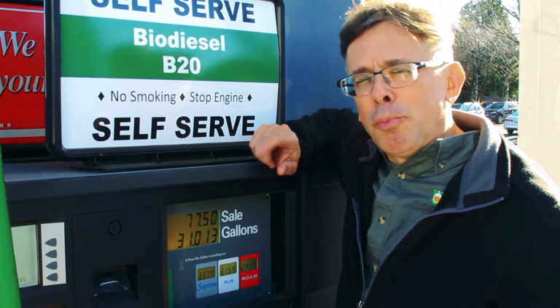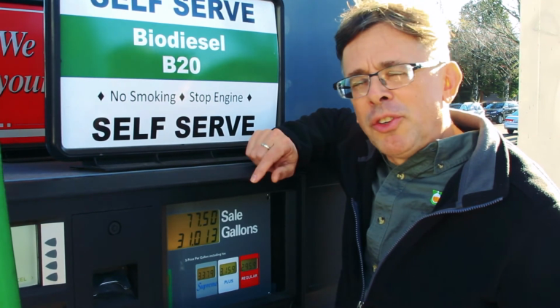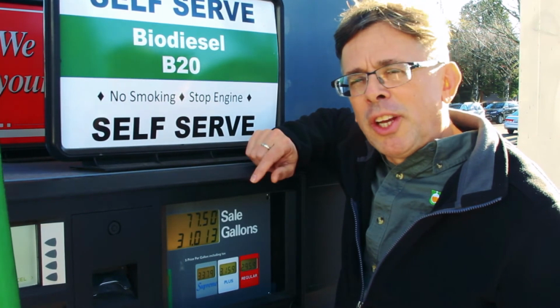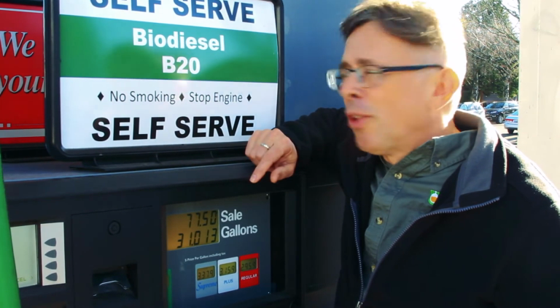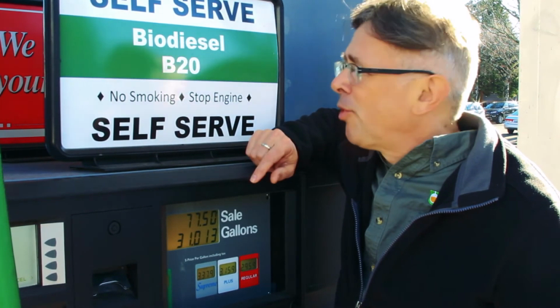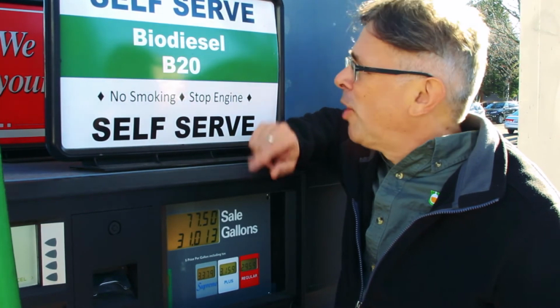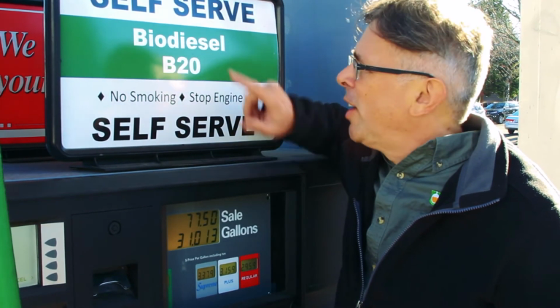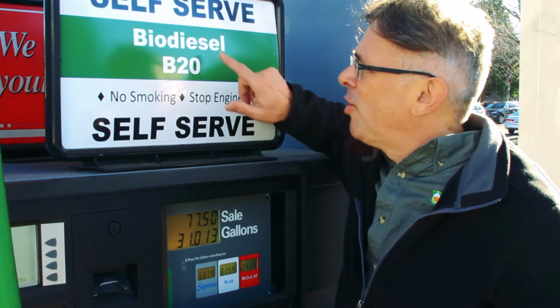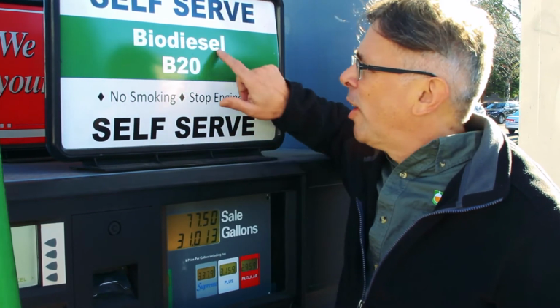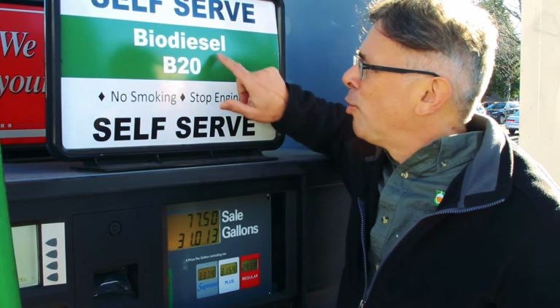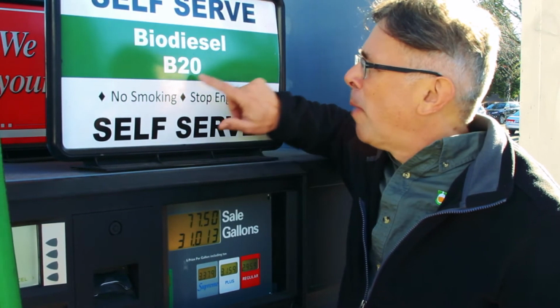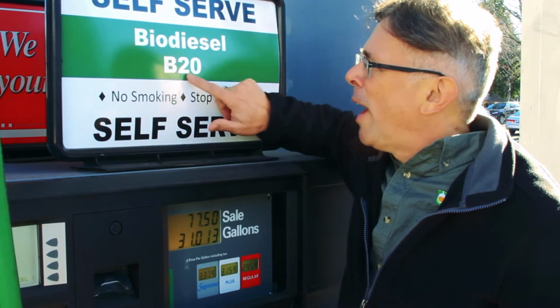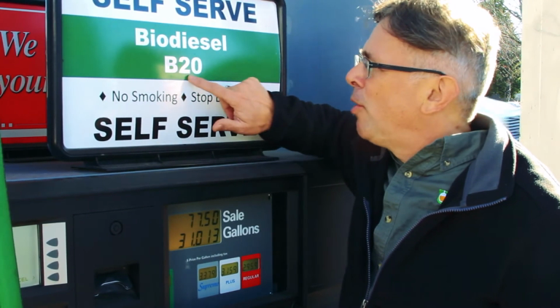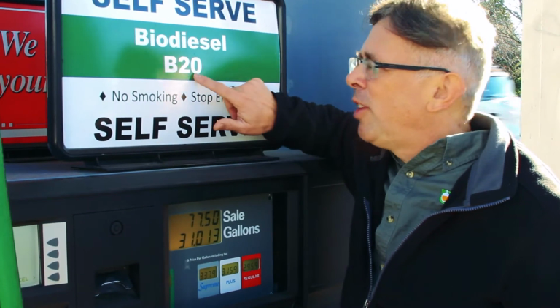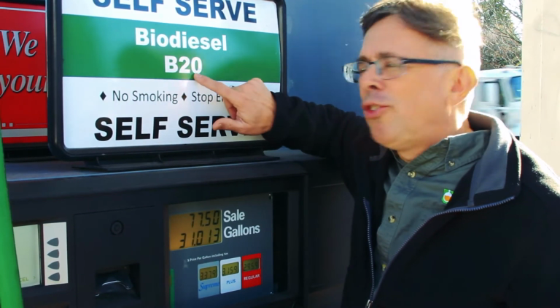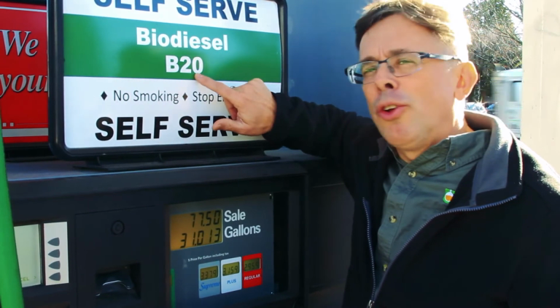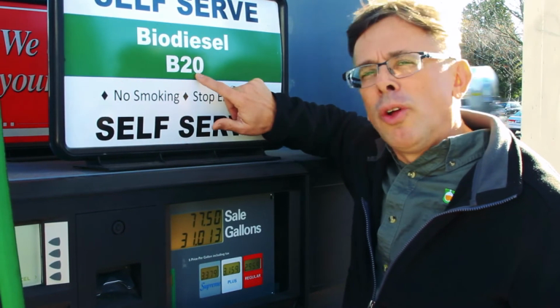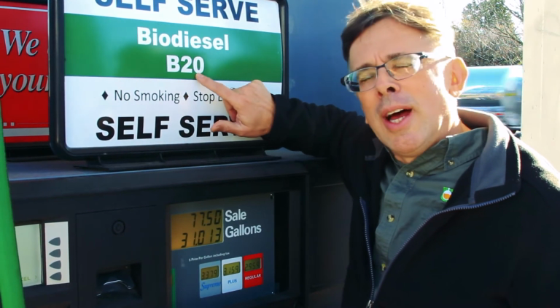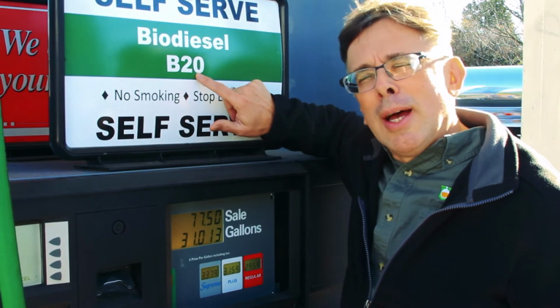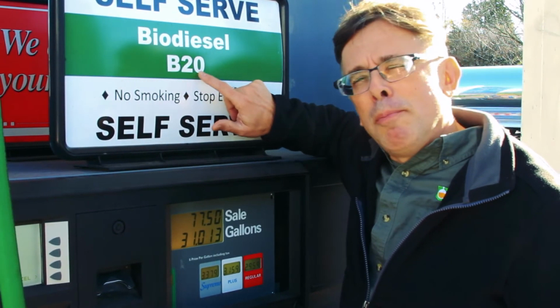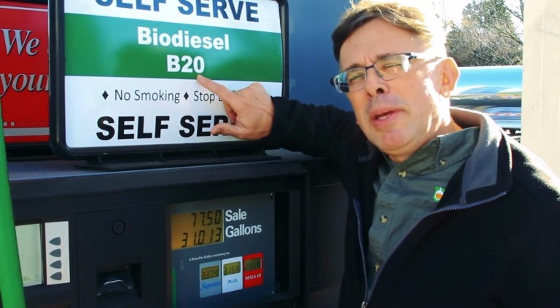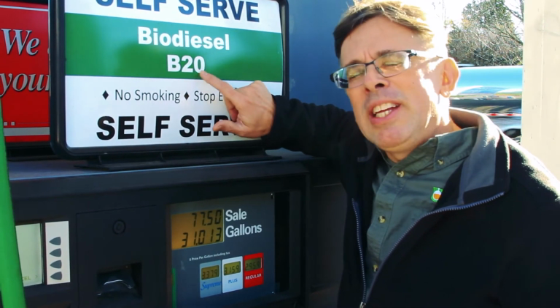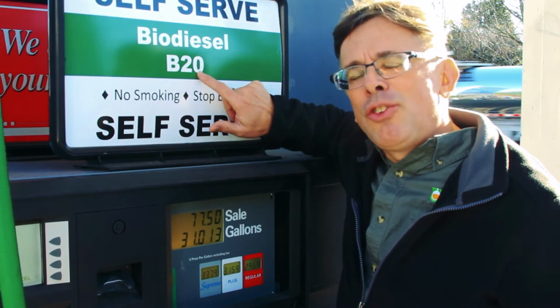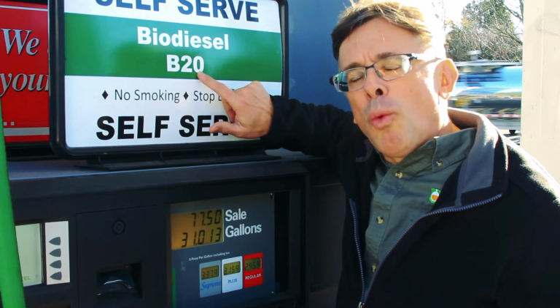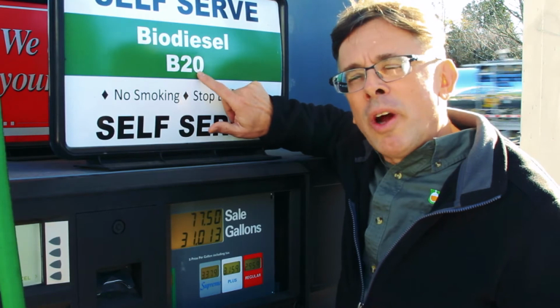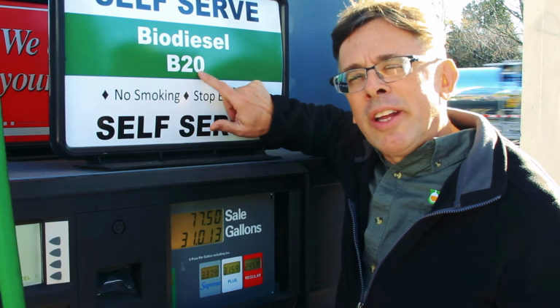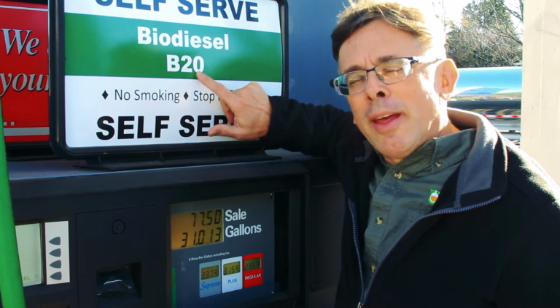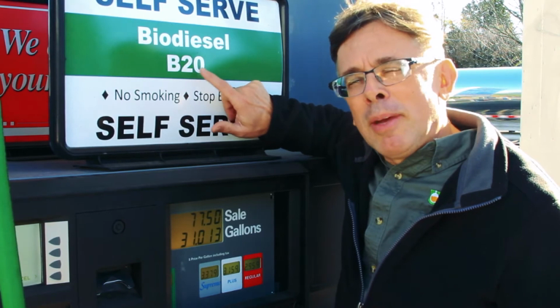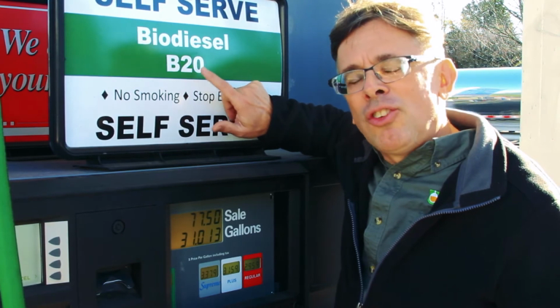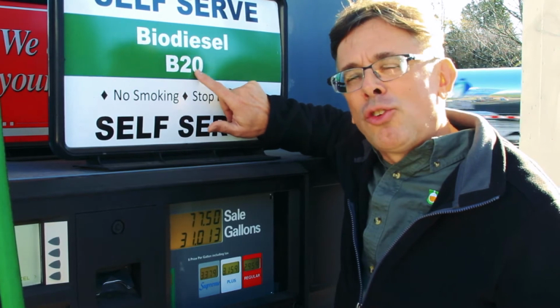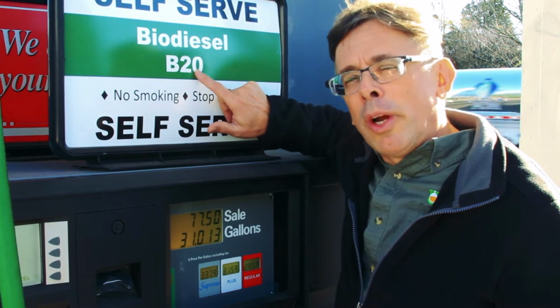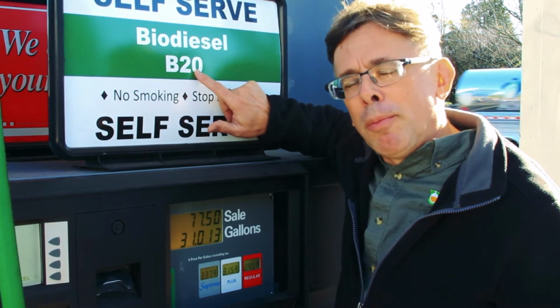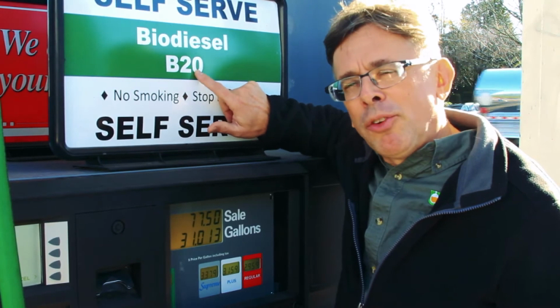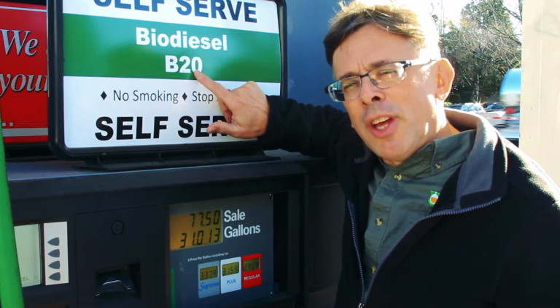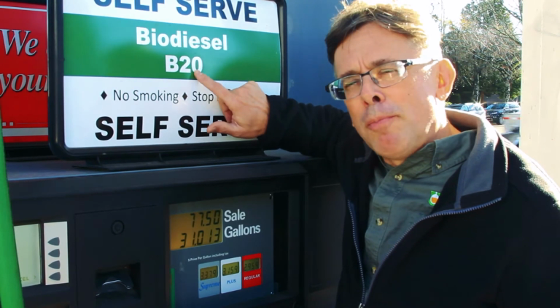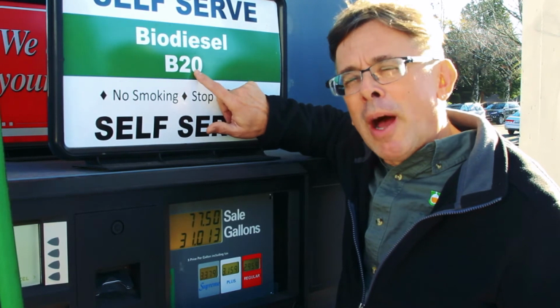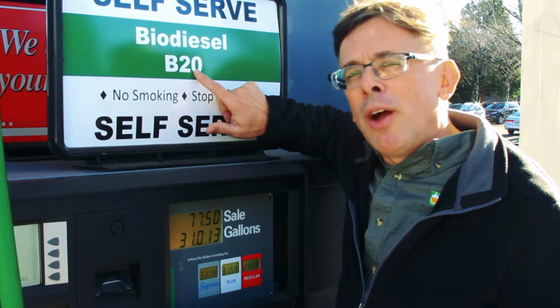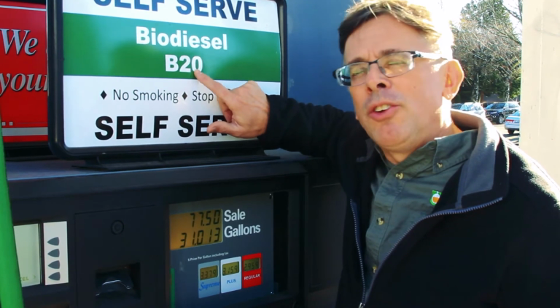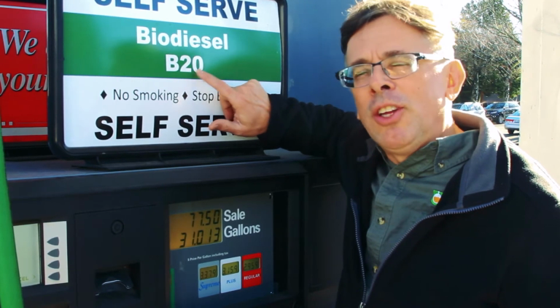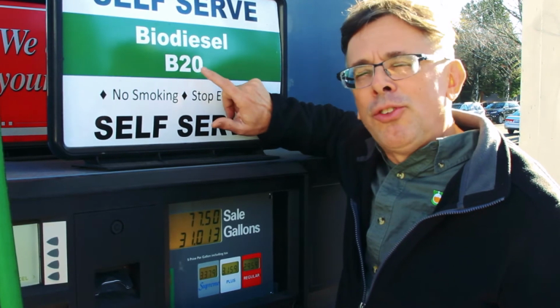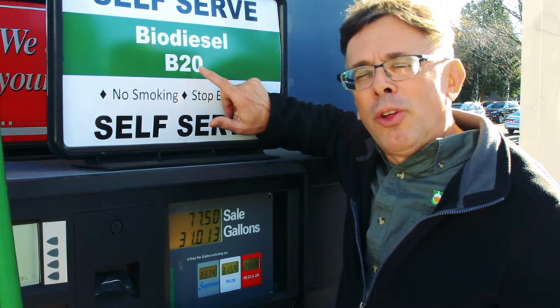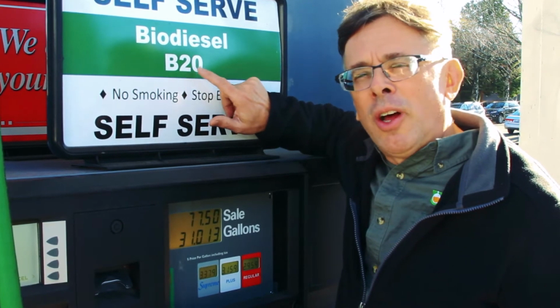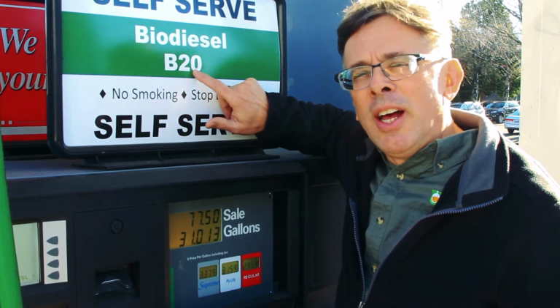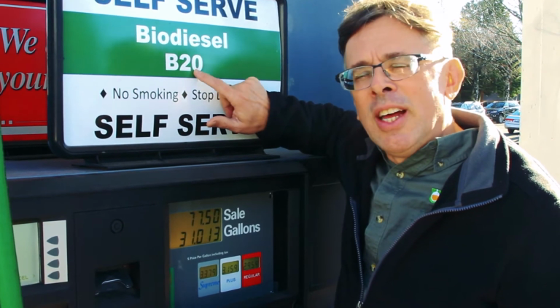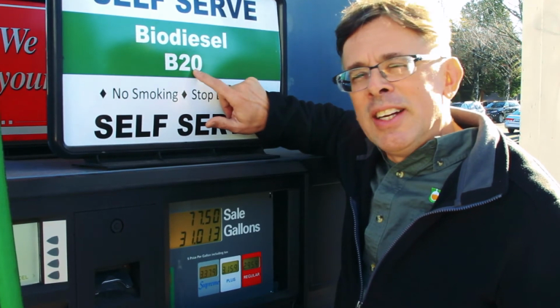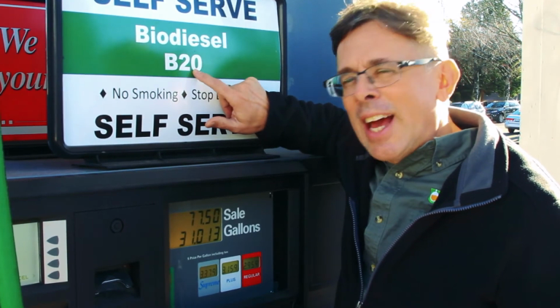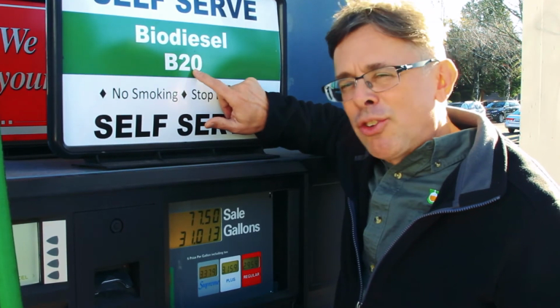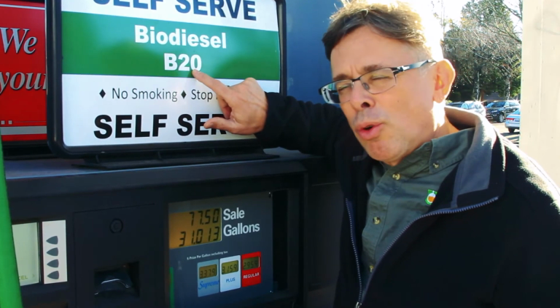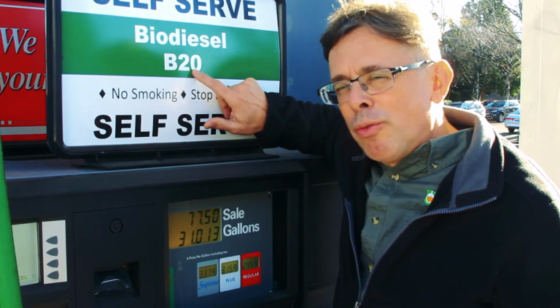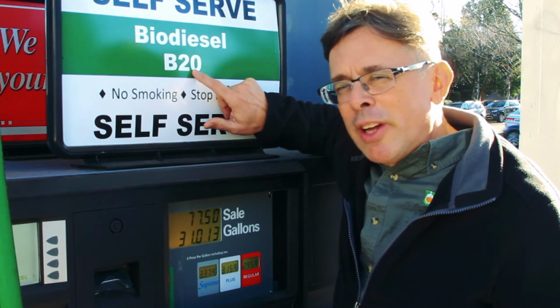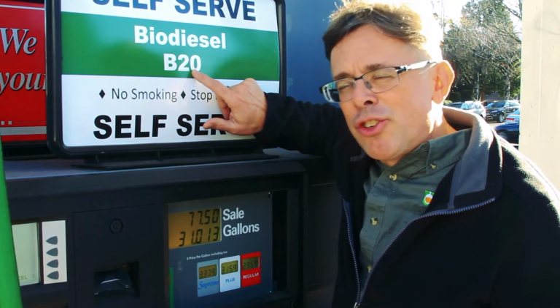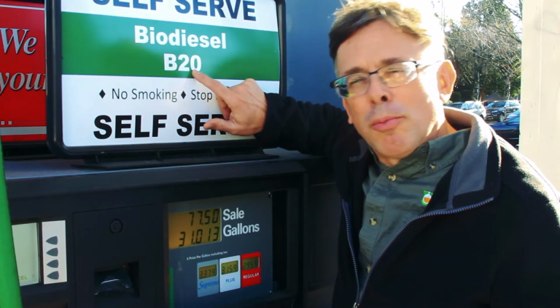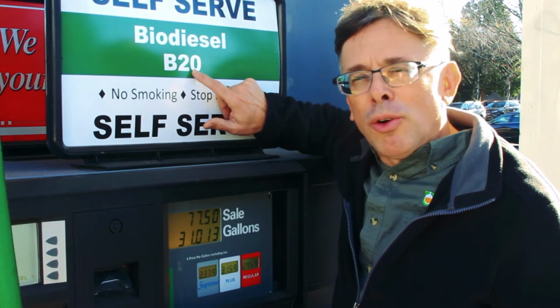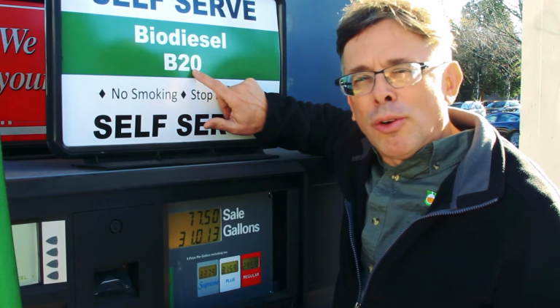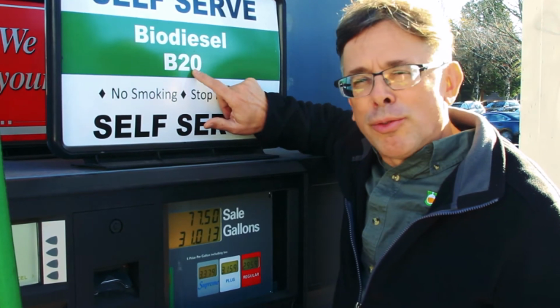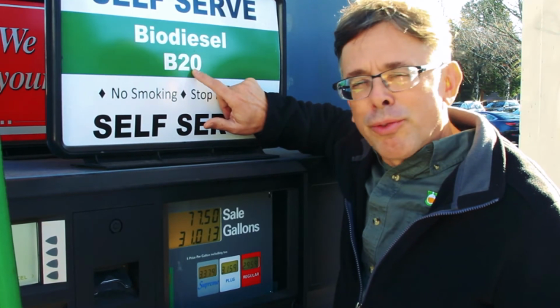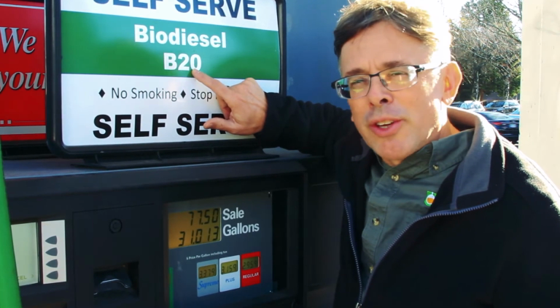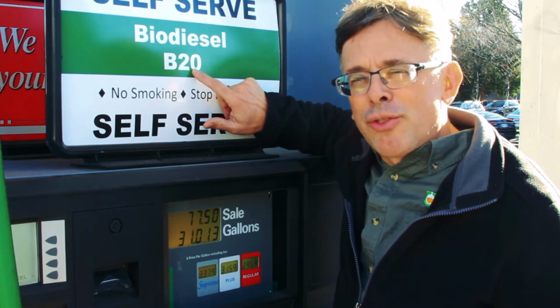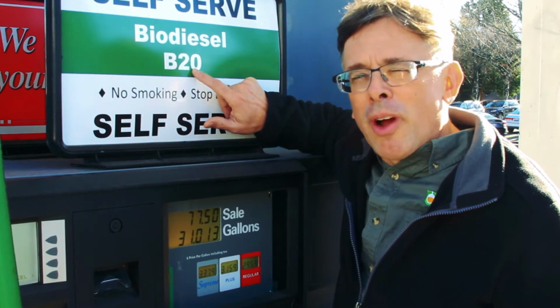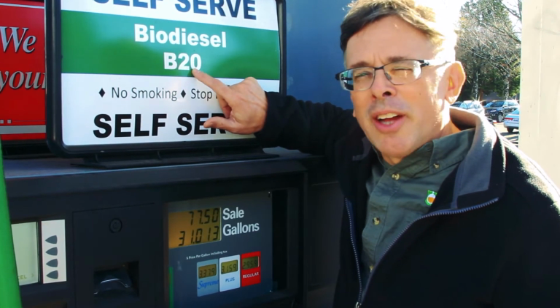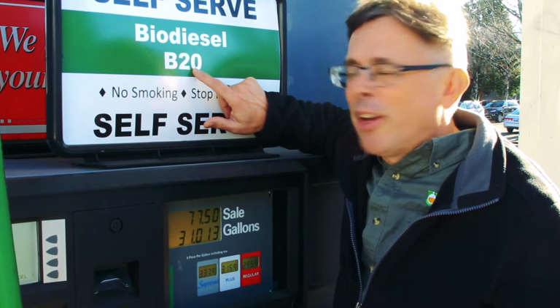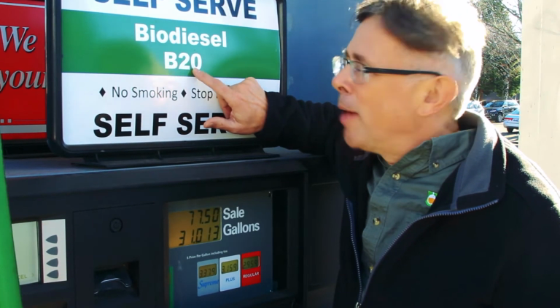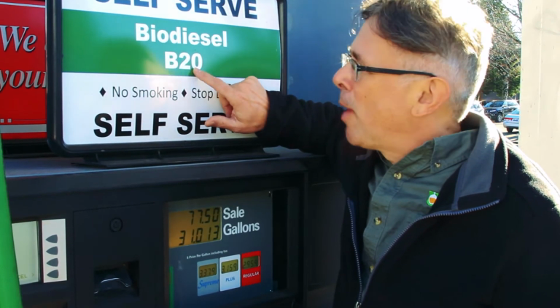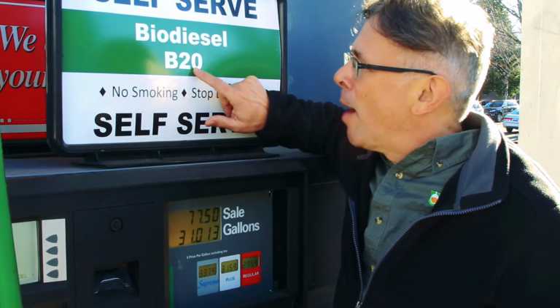This particular site sells biodiesel B20. That means 20% biodiesel — natural, vegetable, french fry type compound.